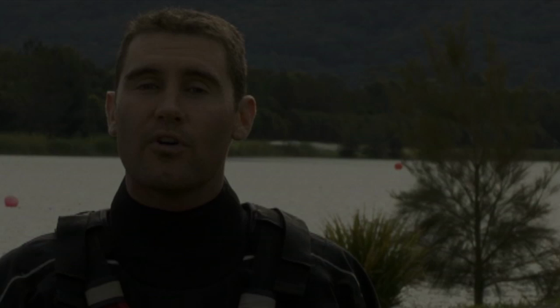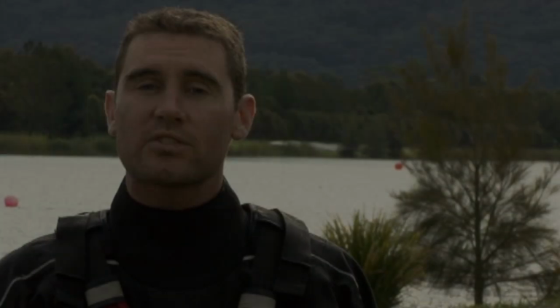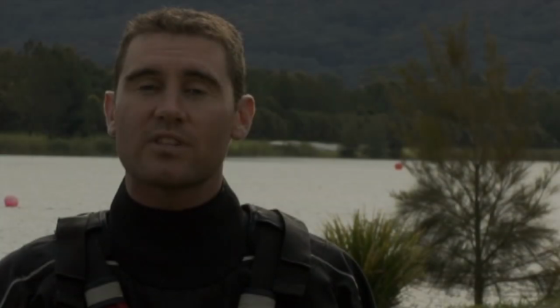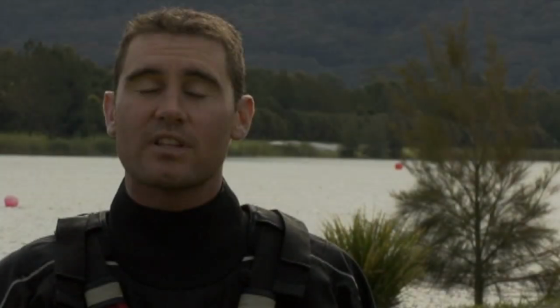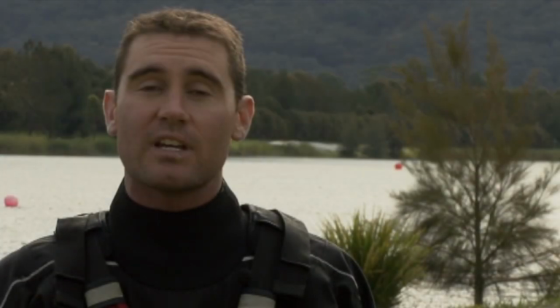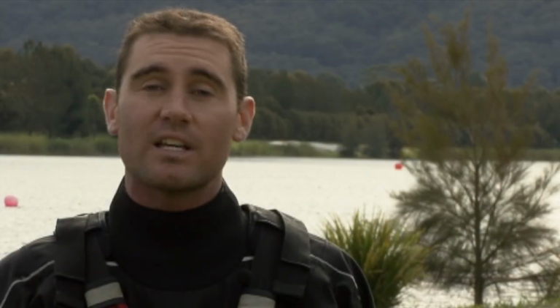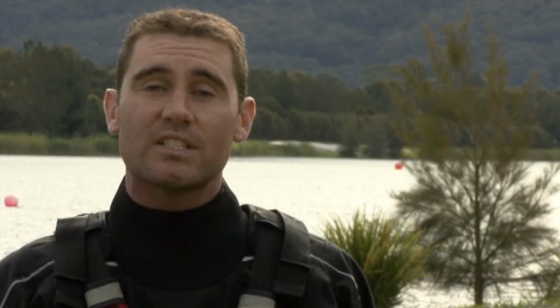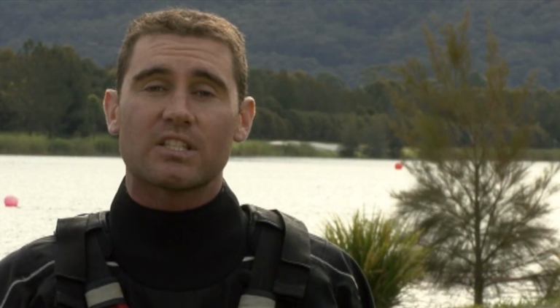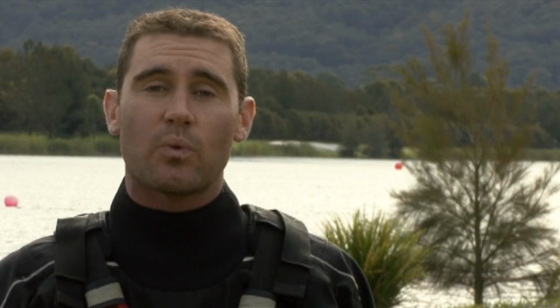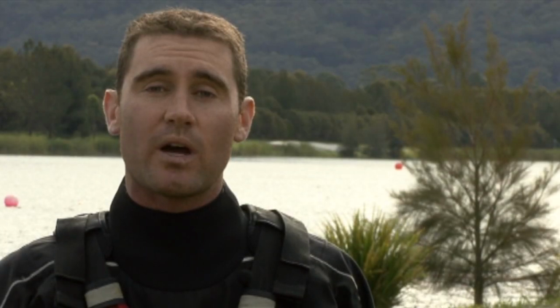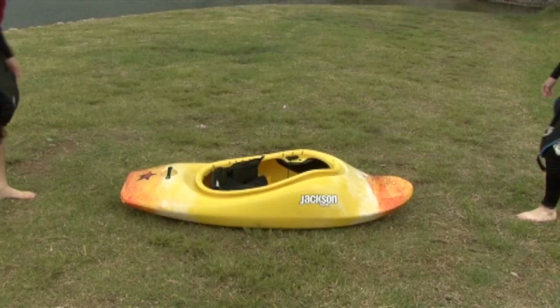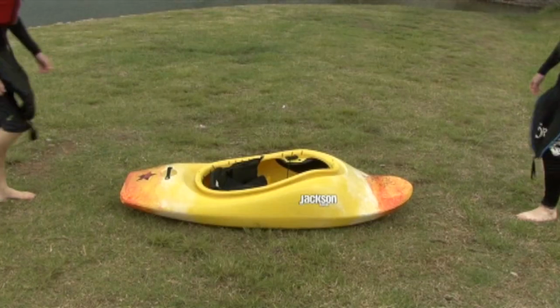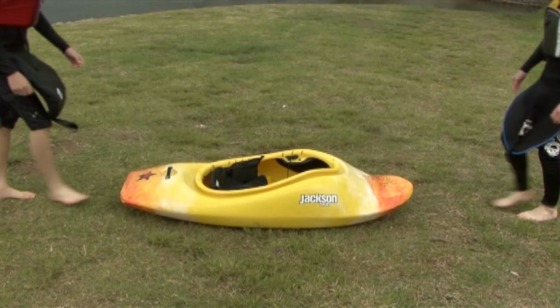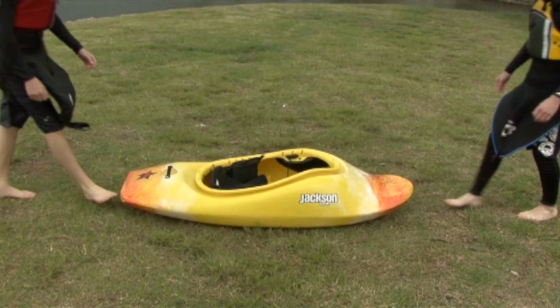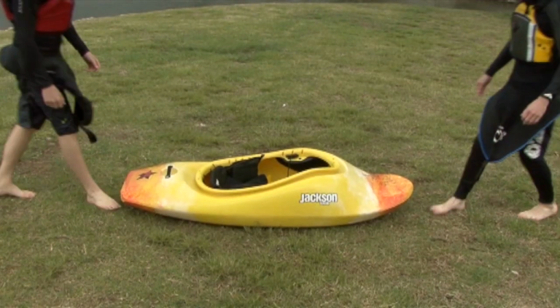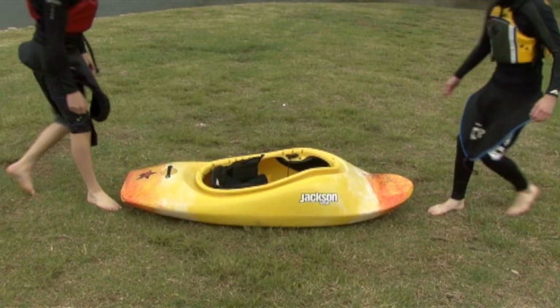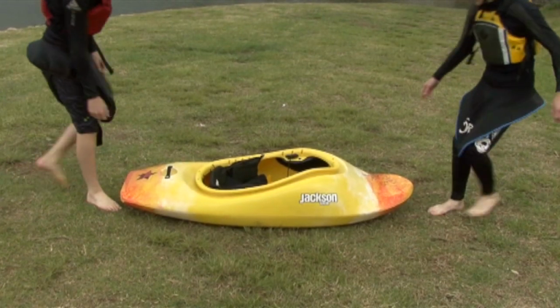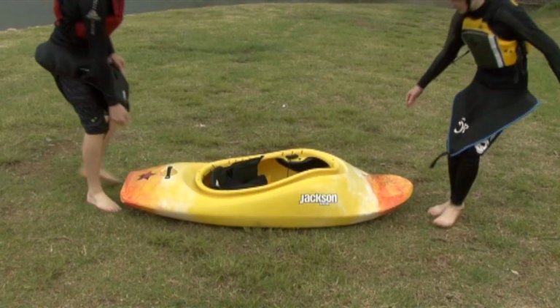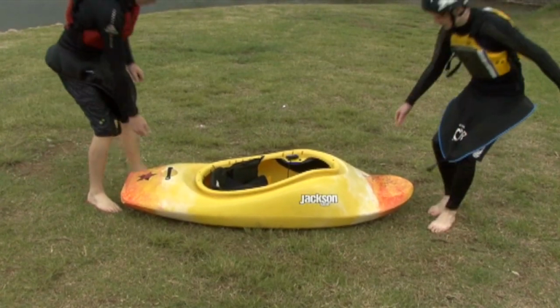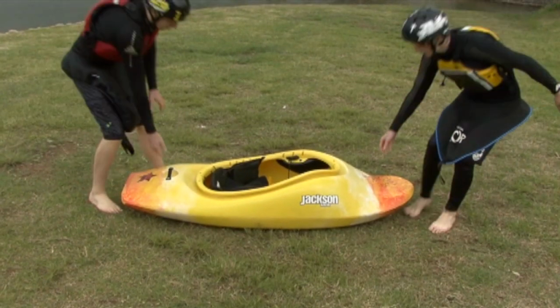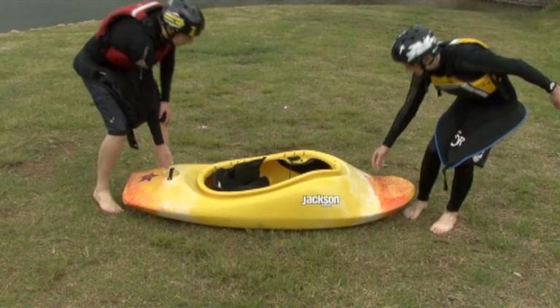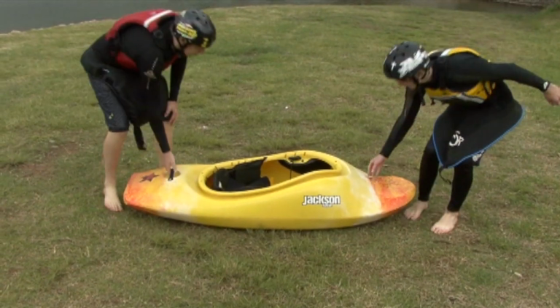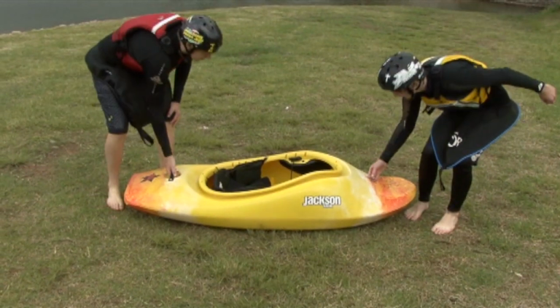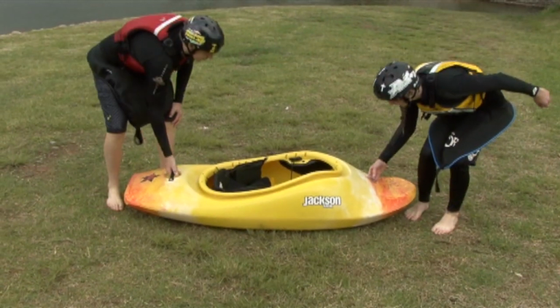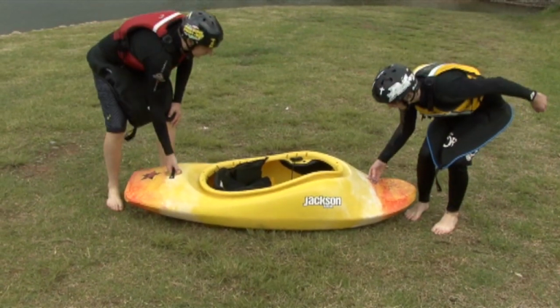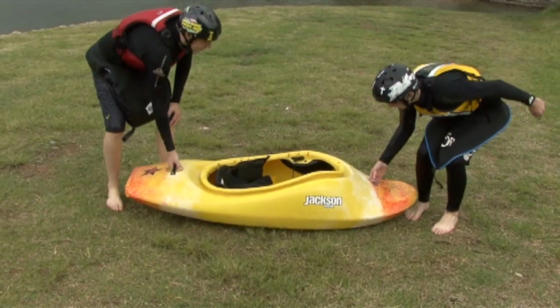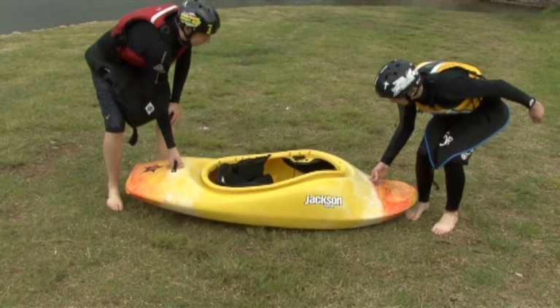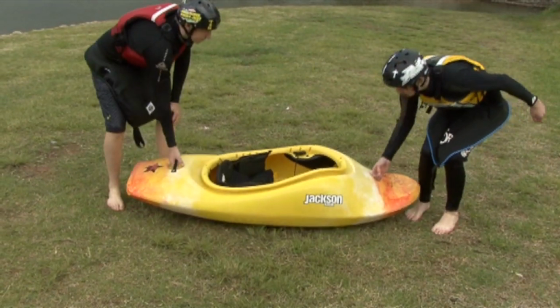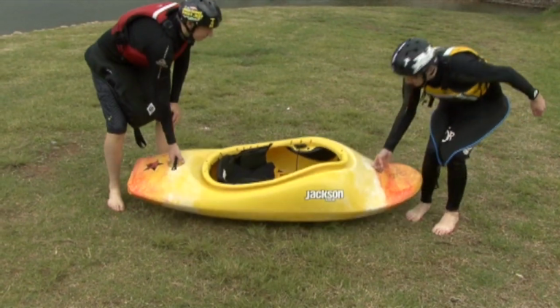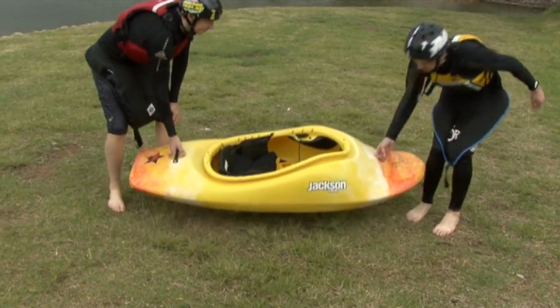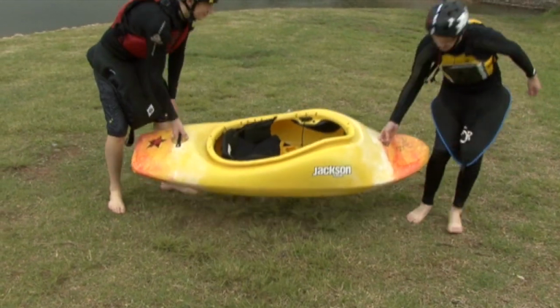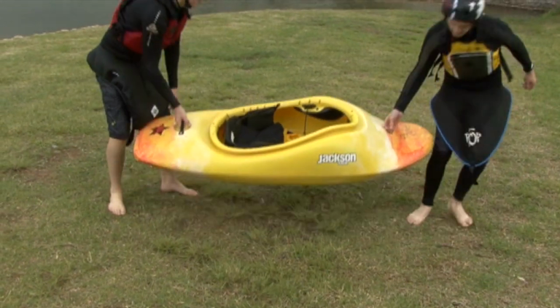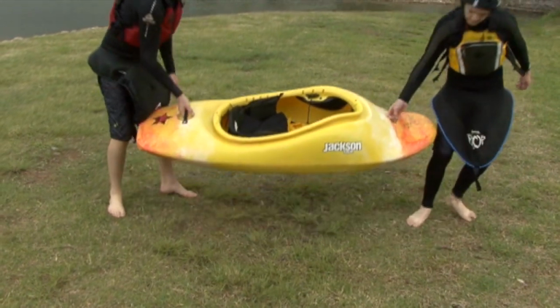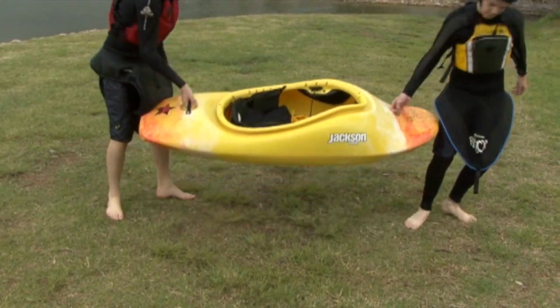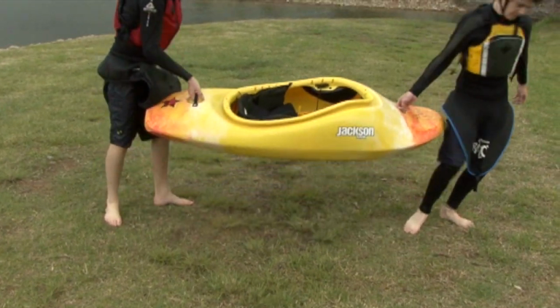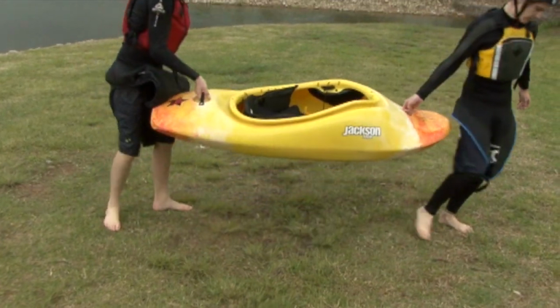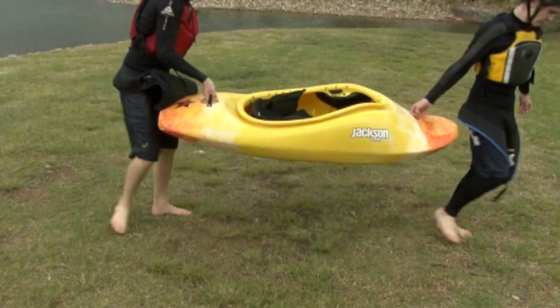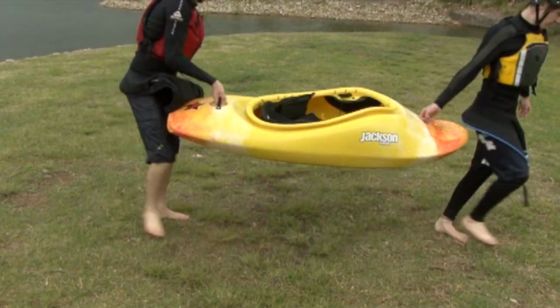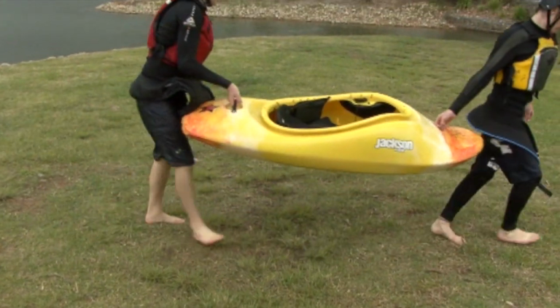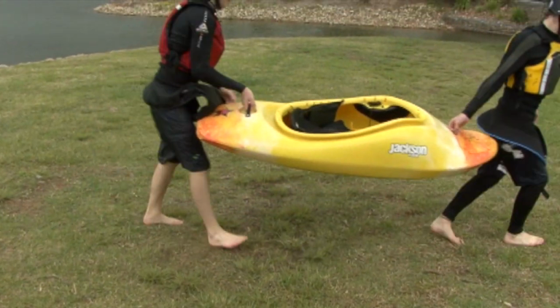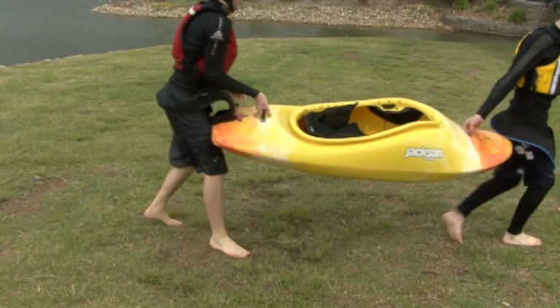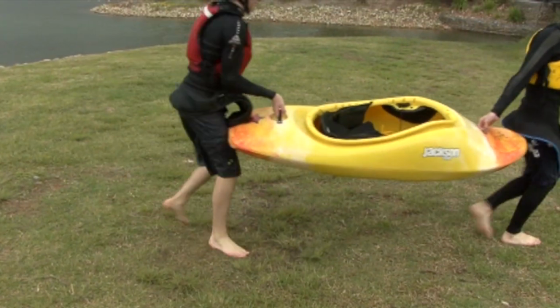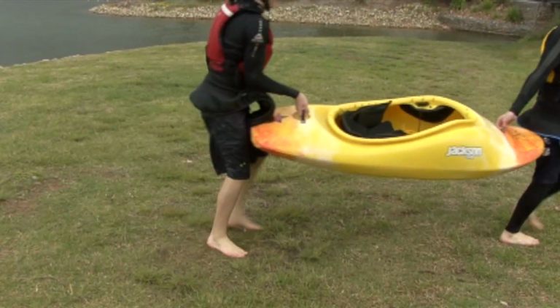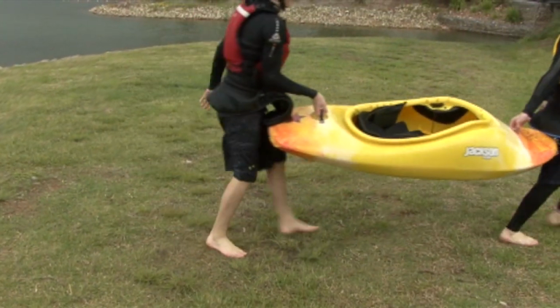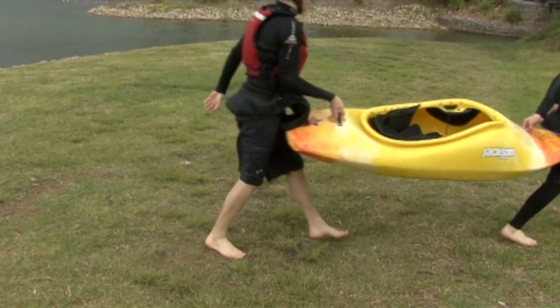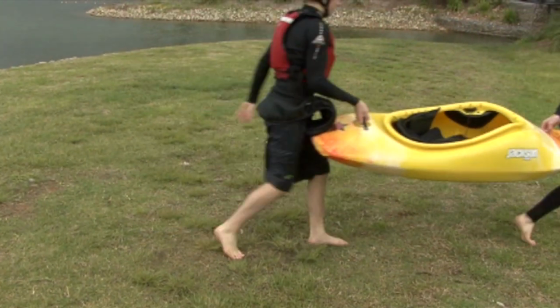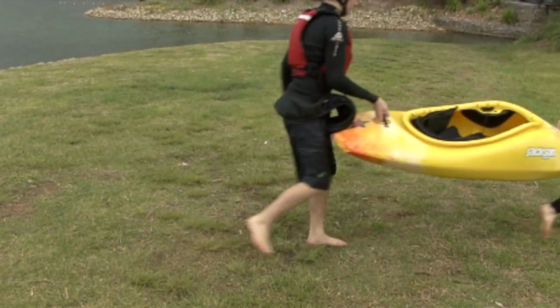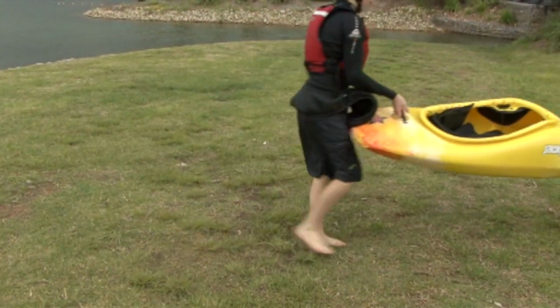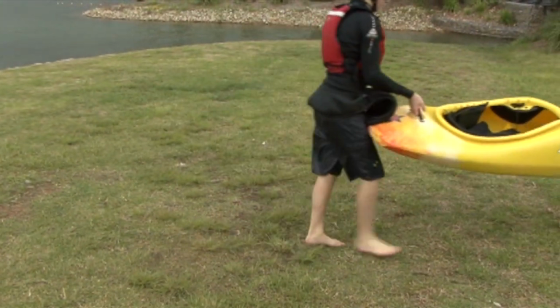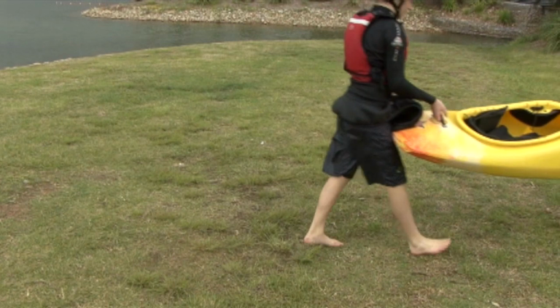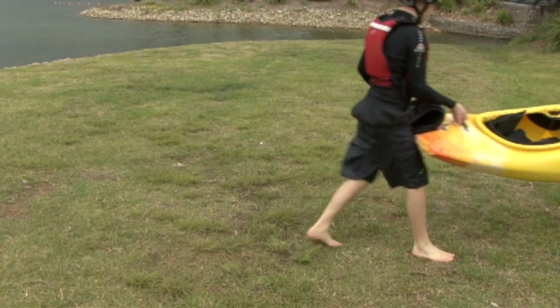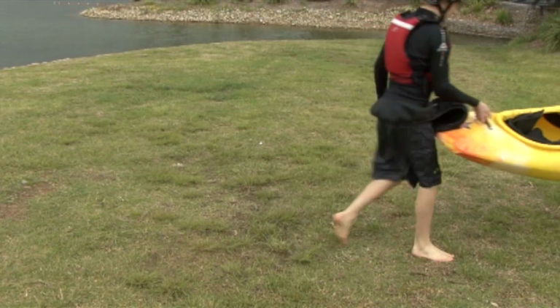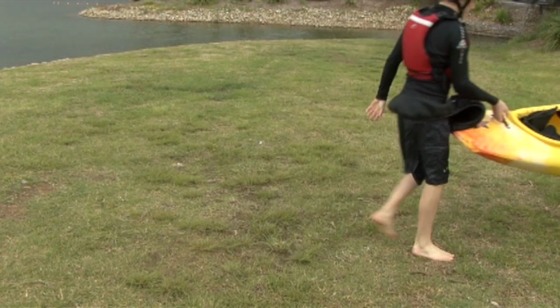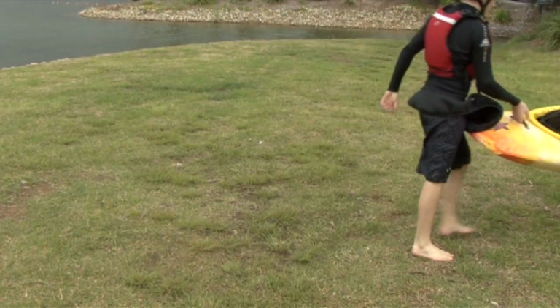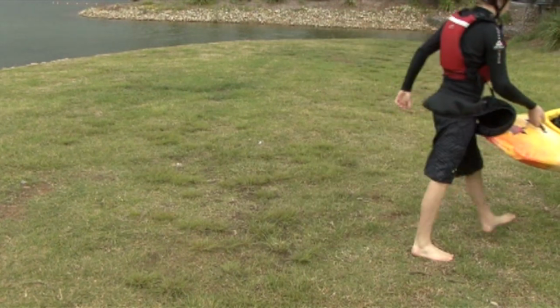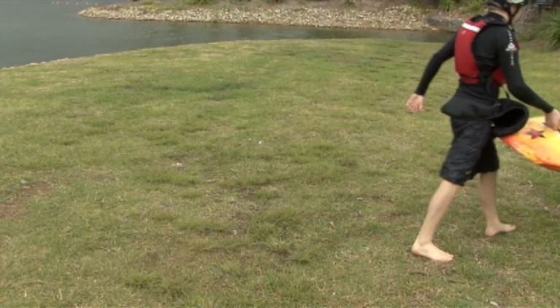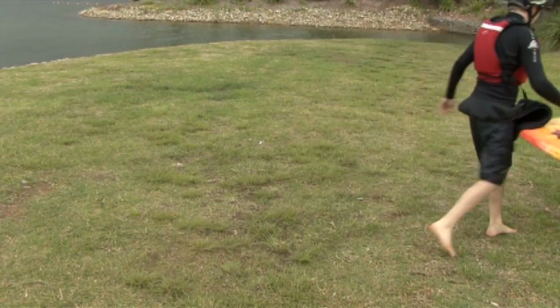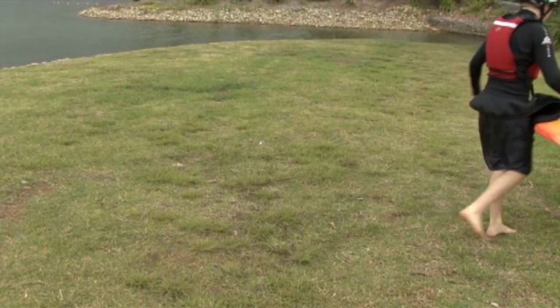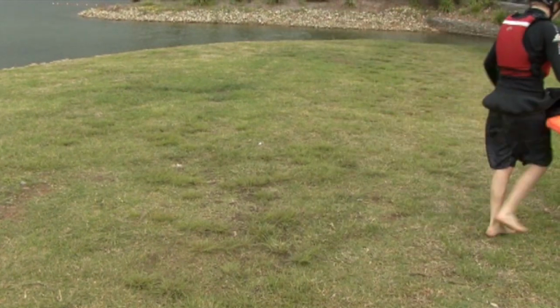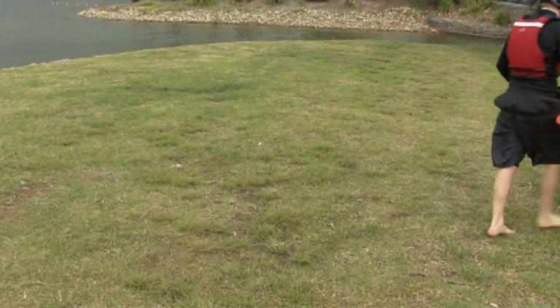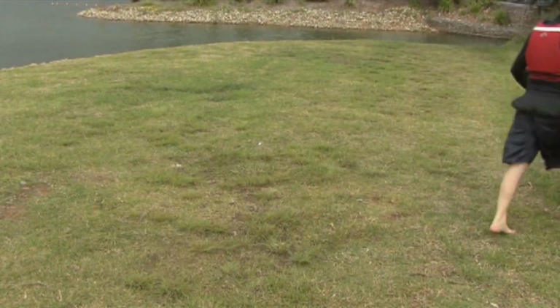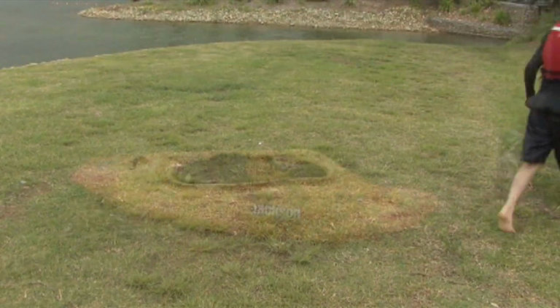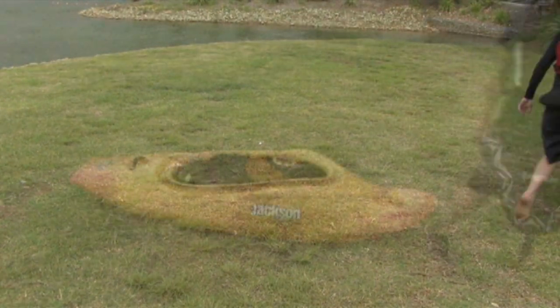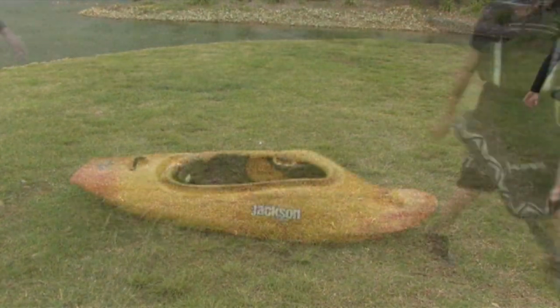Firstly, the easiest way that we can move a boat around is for one person to hold the grab loop at the front, and another person hold the grab loop at the back.